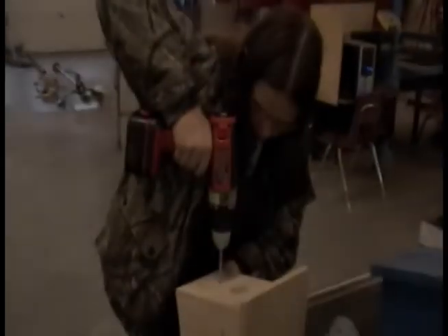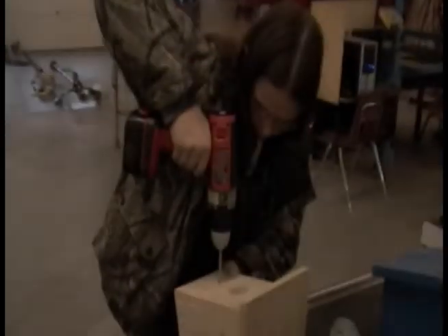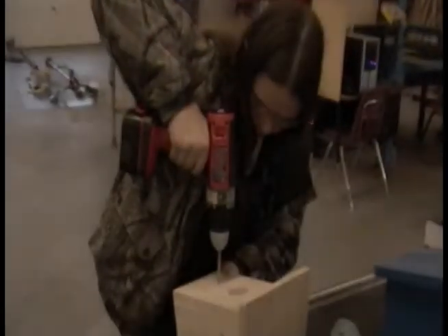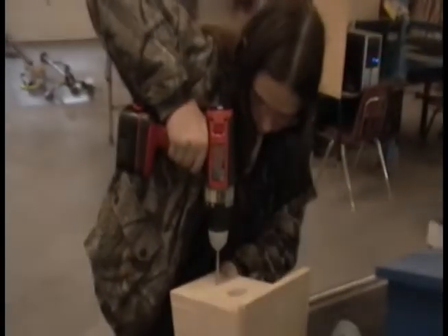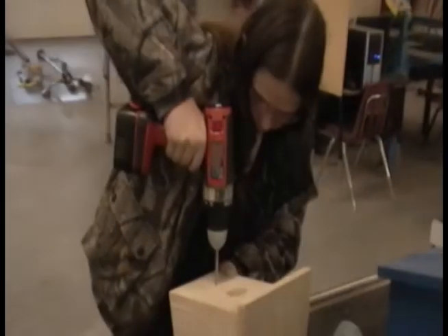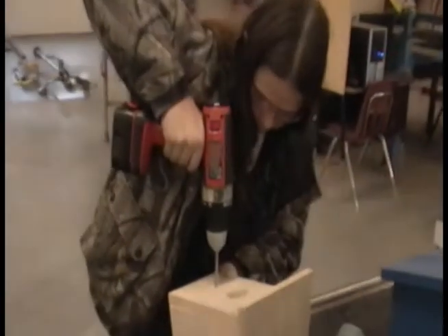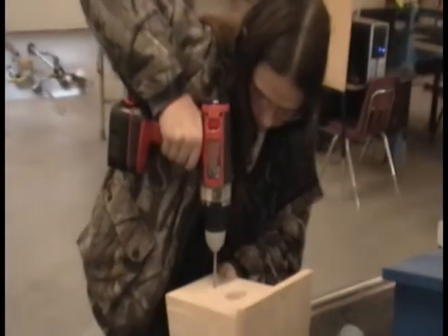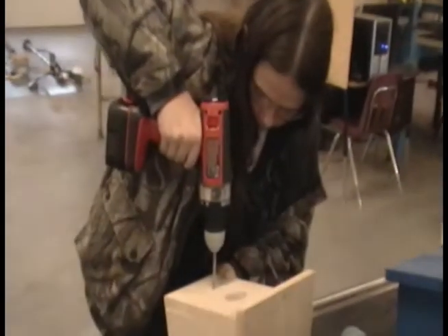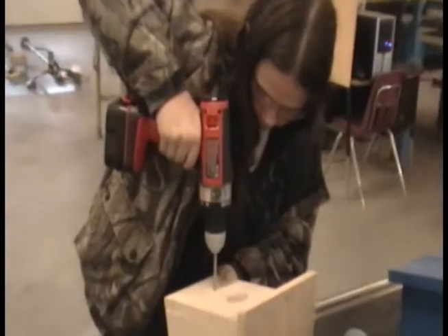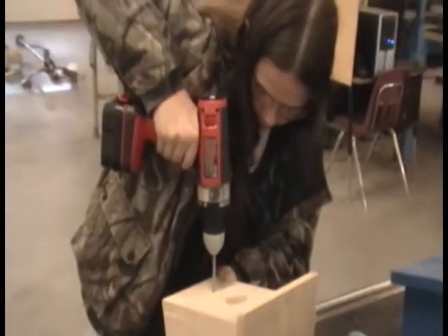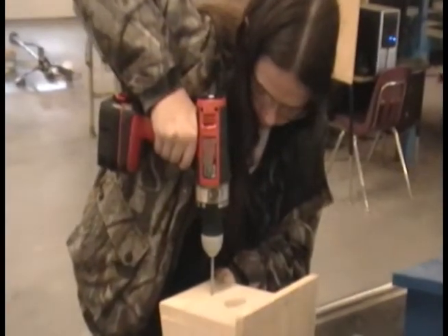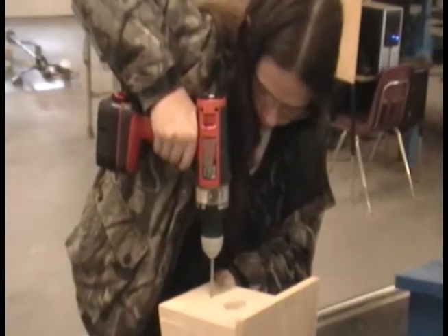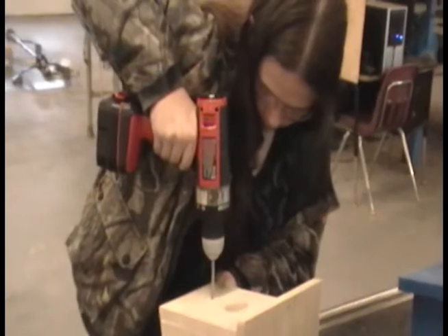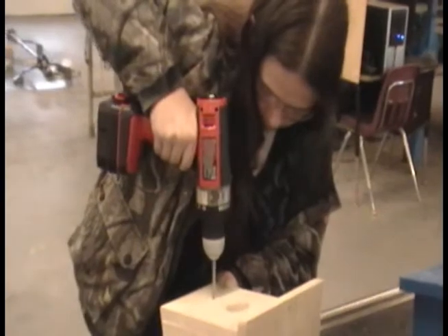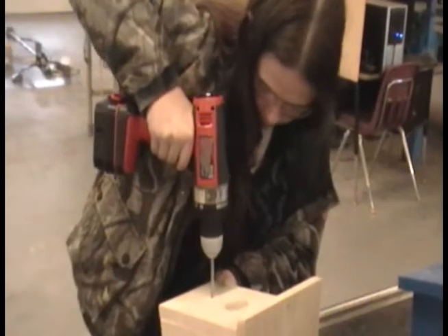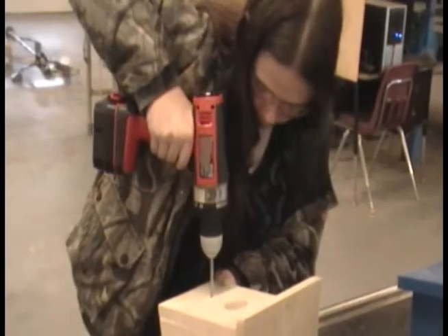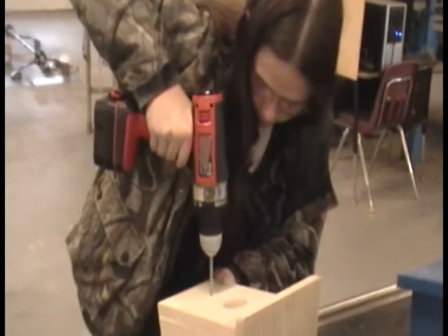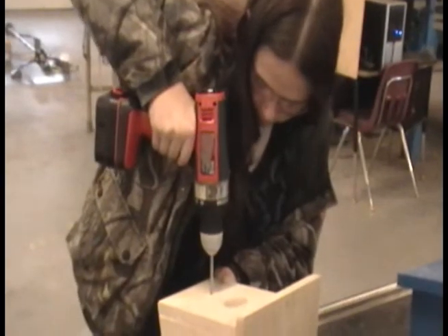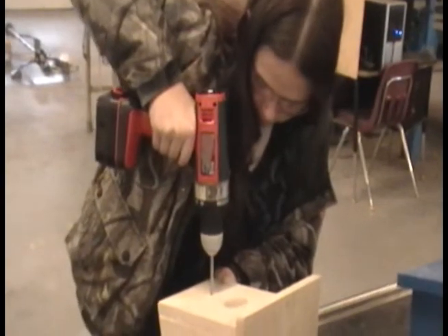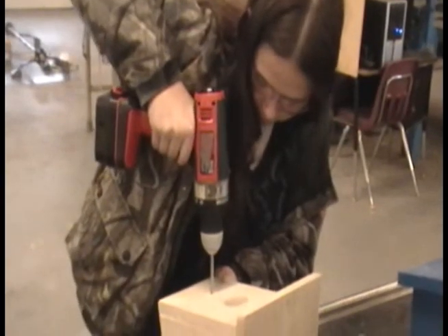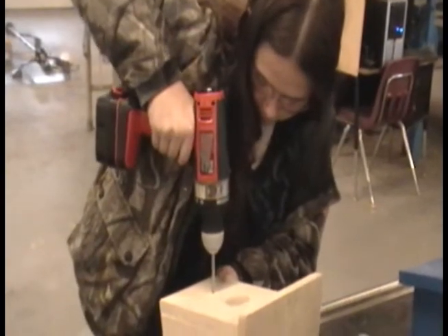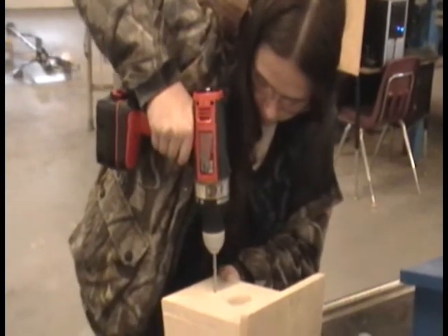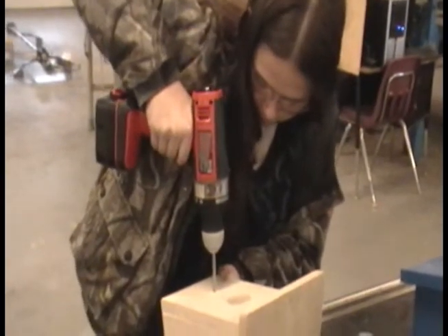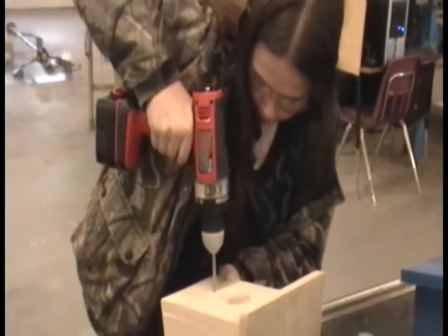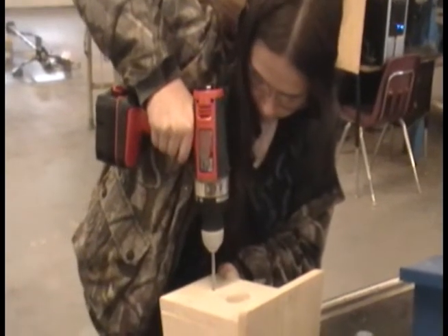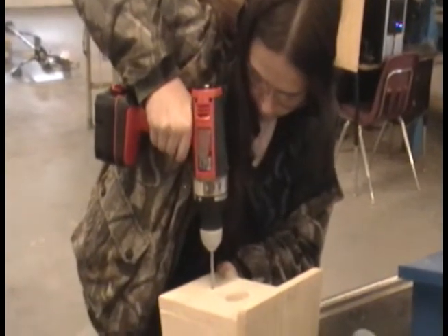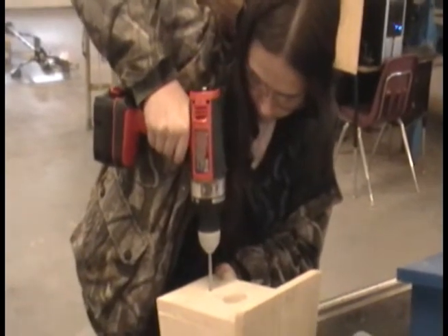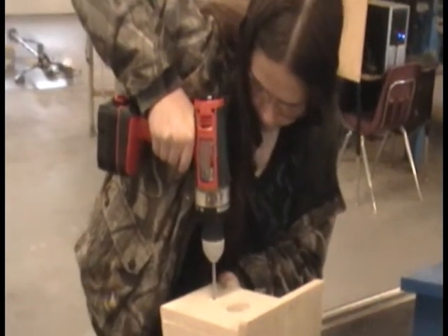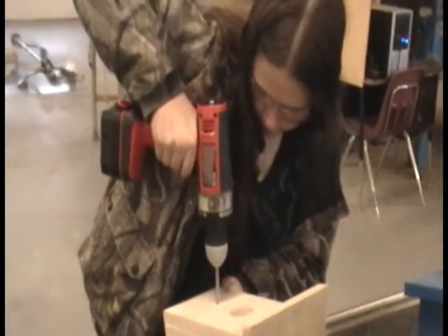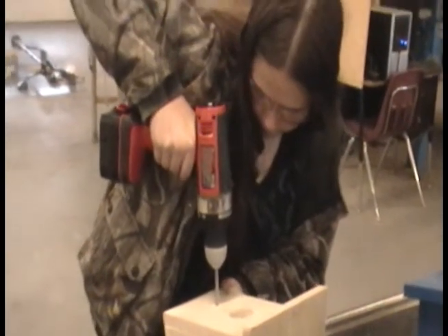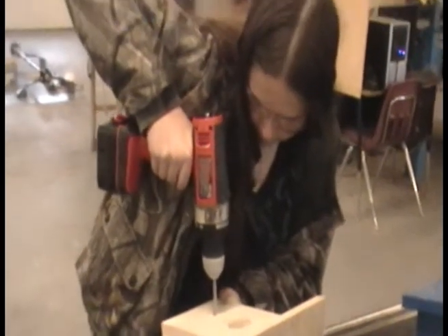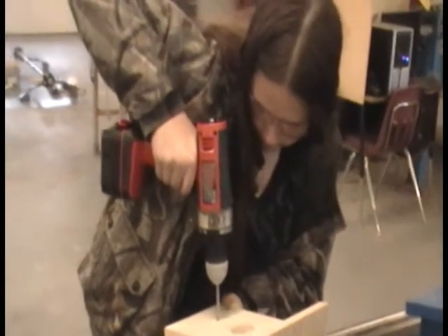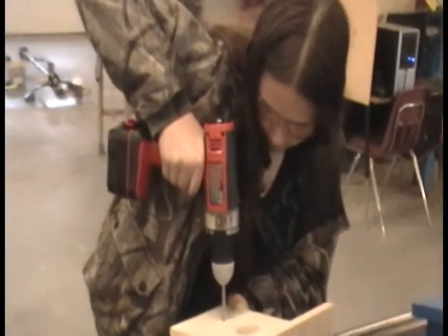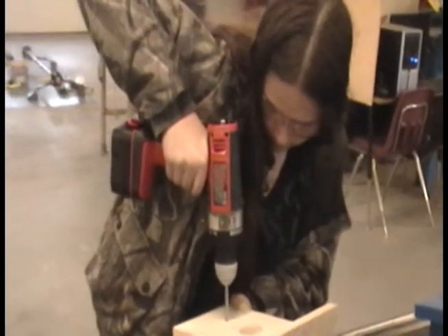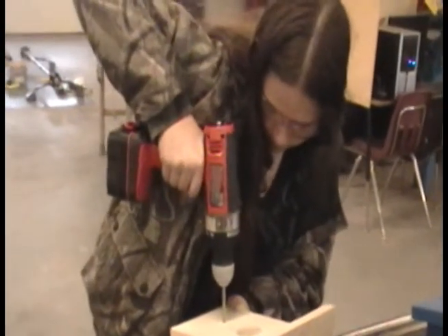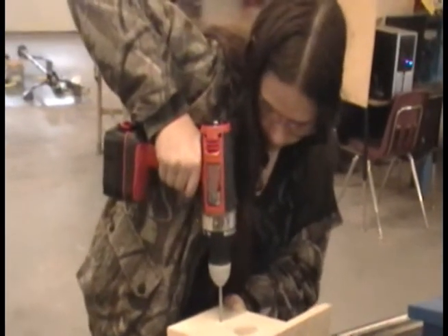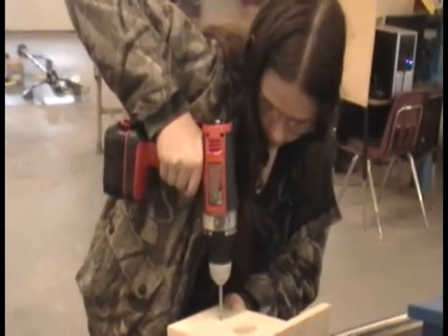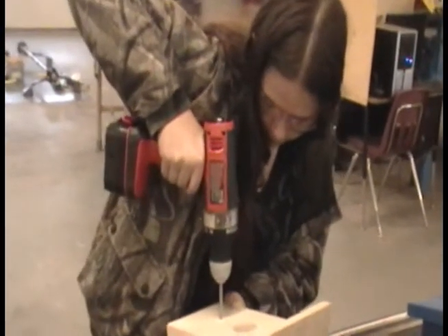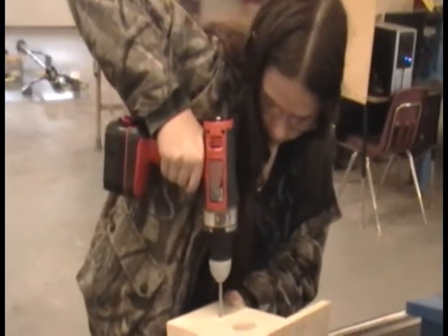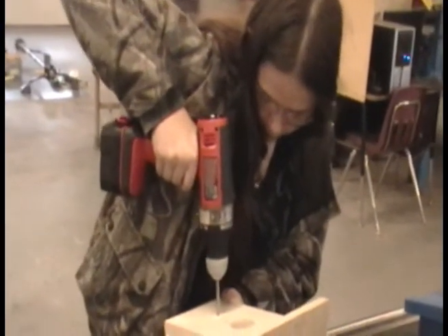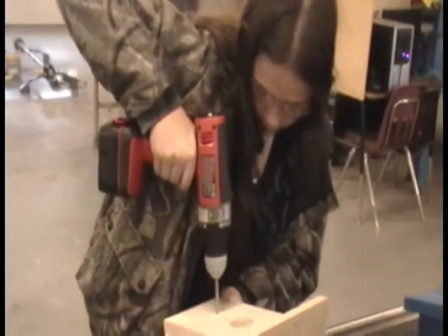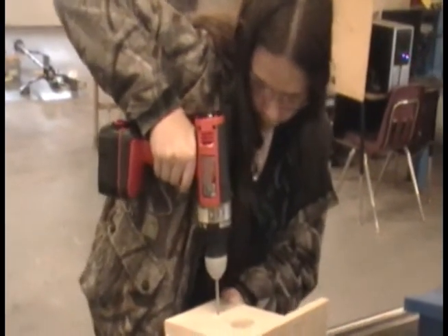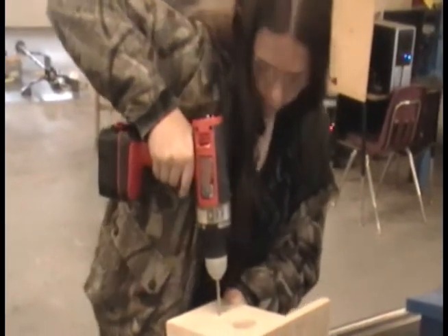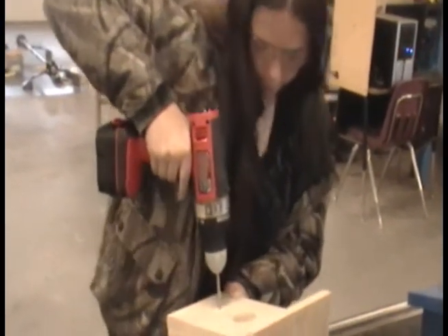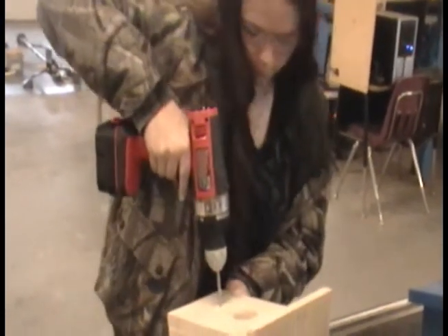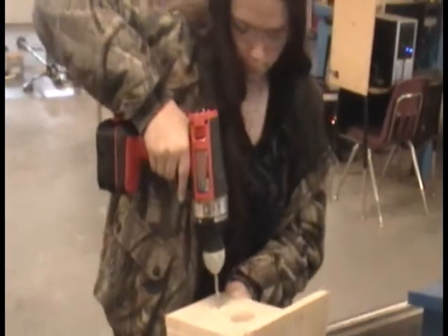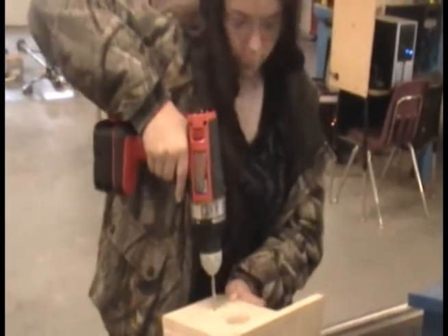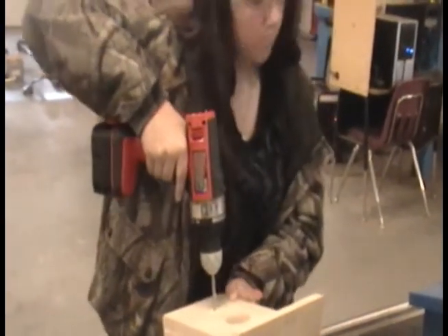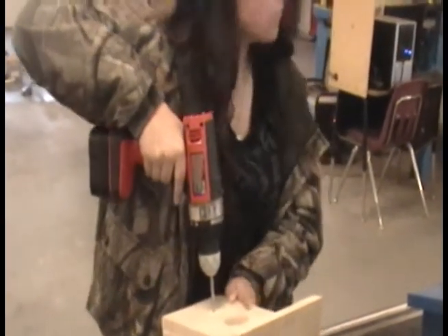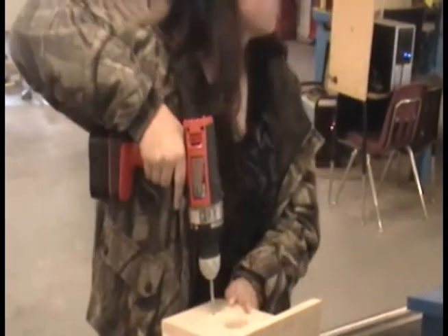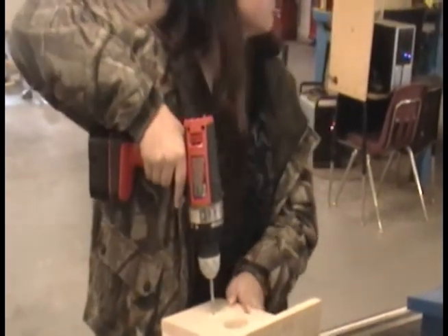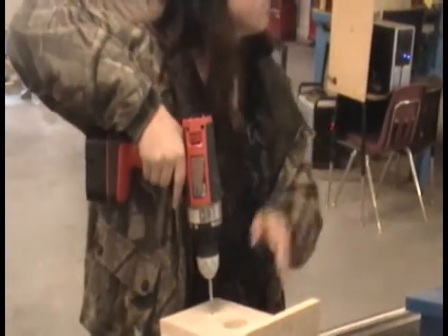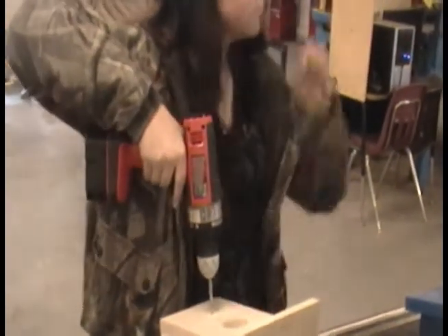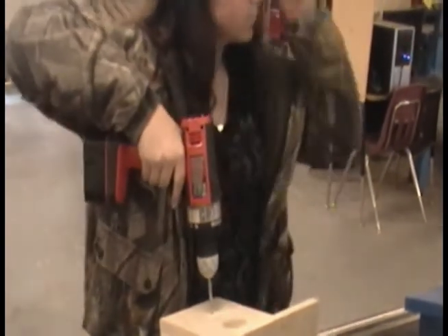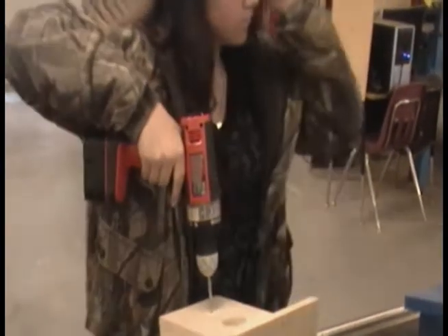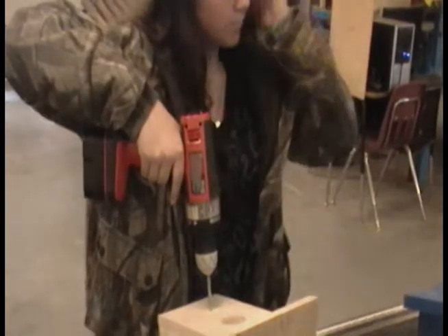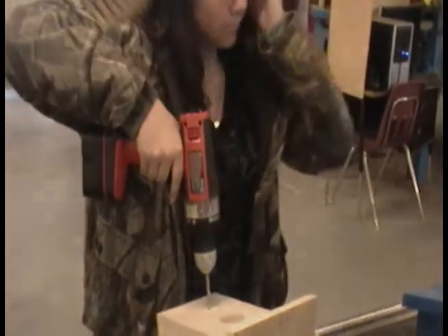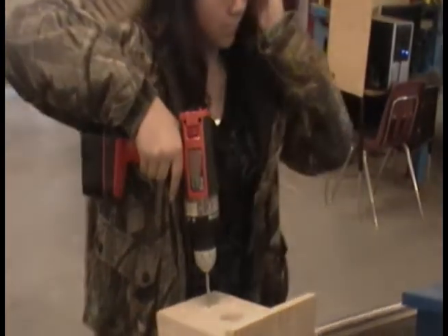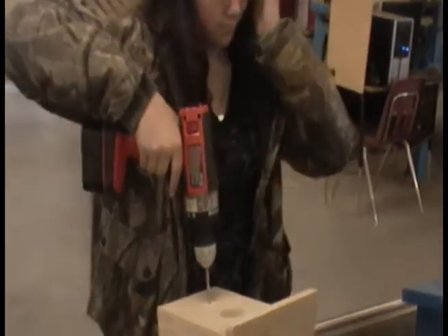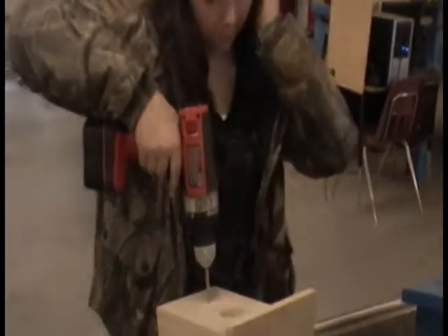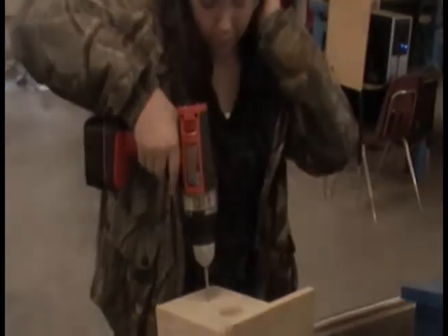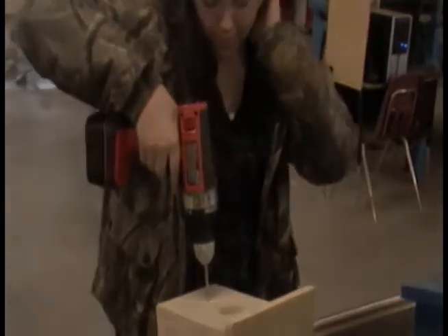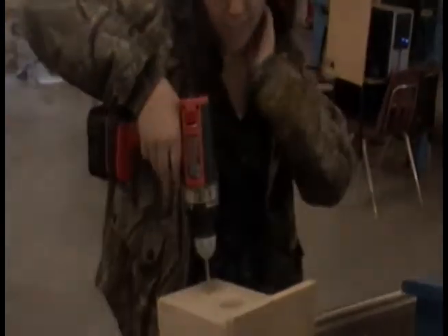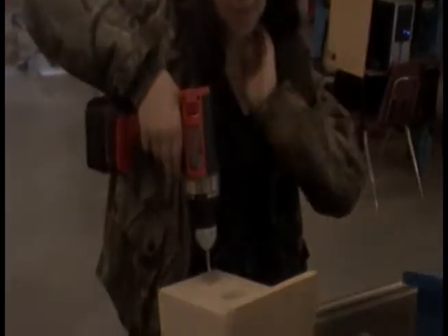Use a Forstner bit to drill a hole a quarter of an inch below the main entrance of the birdhouse. Then insert the perch into the hole.